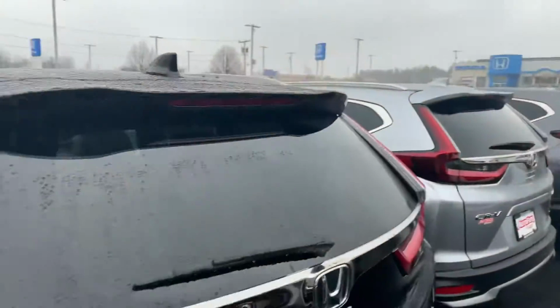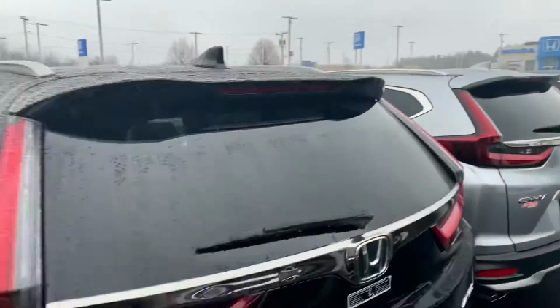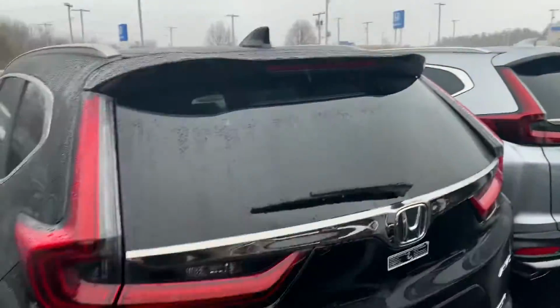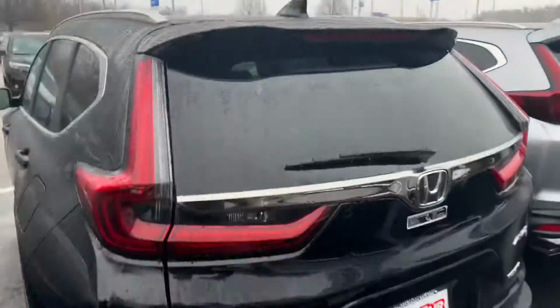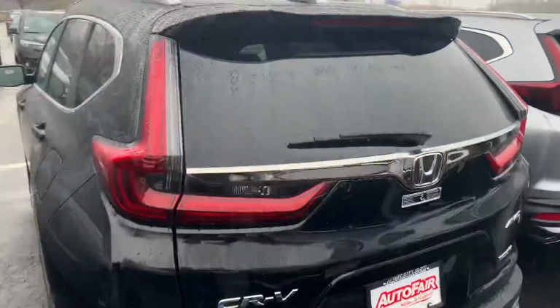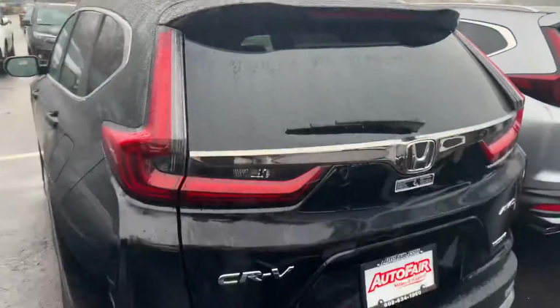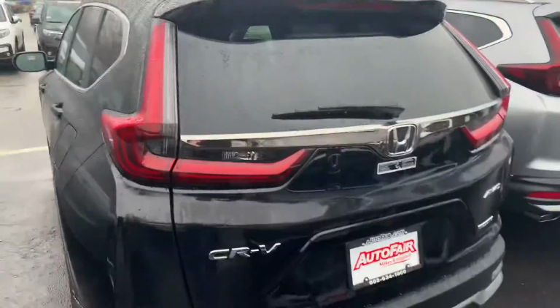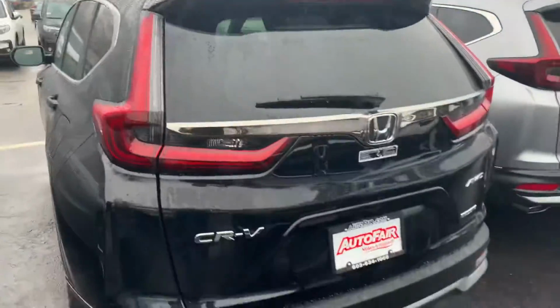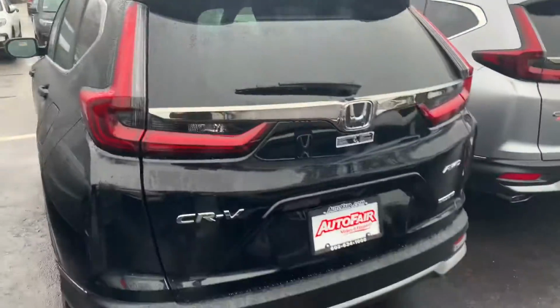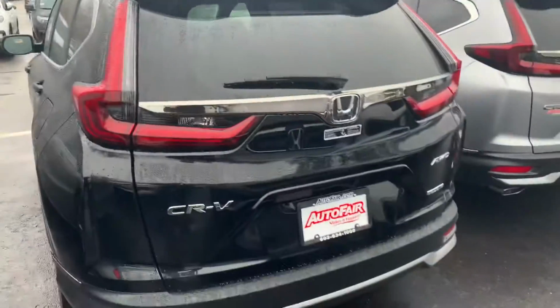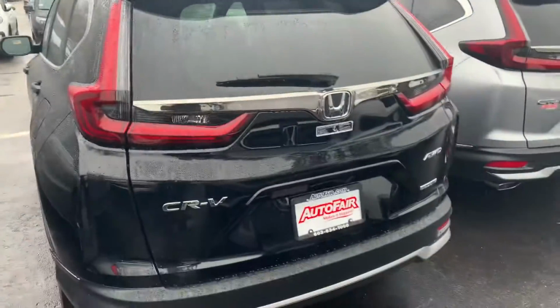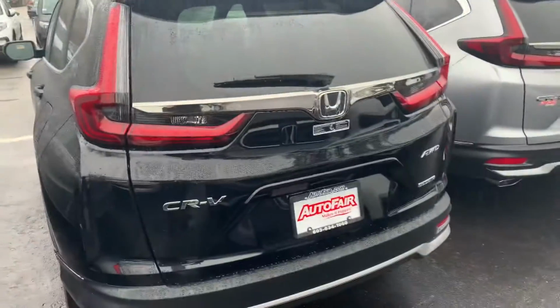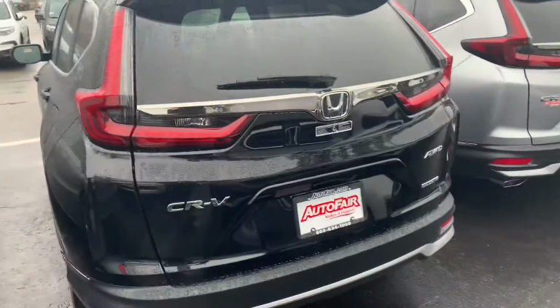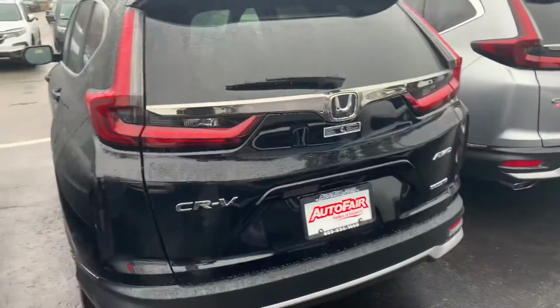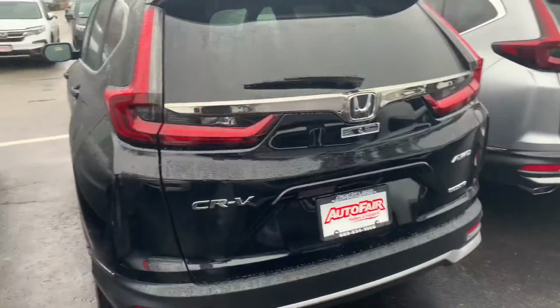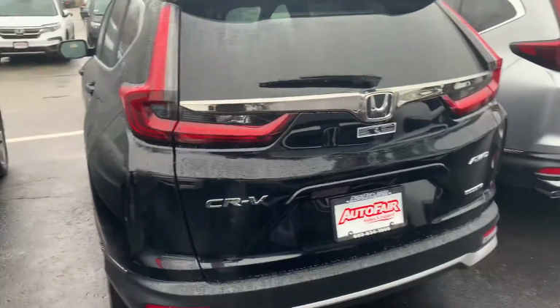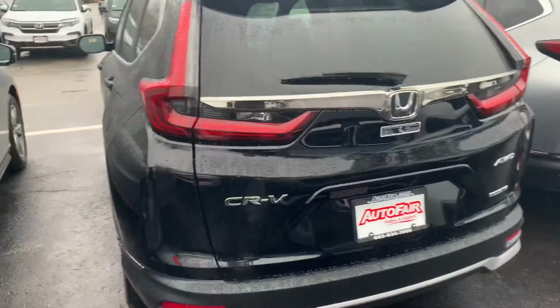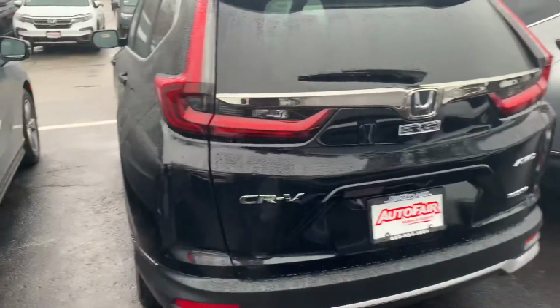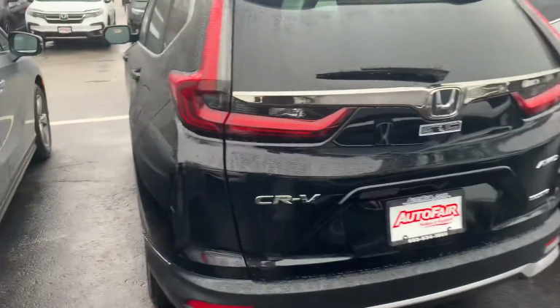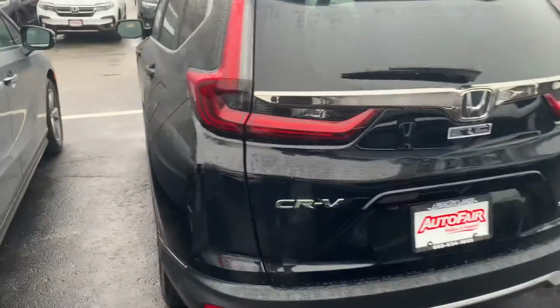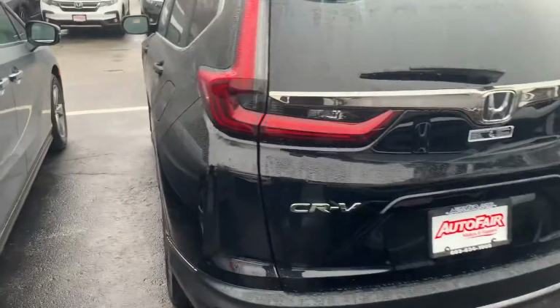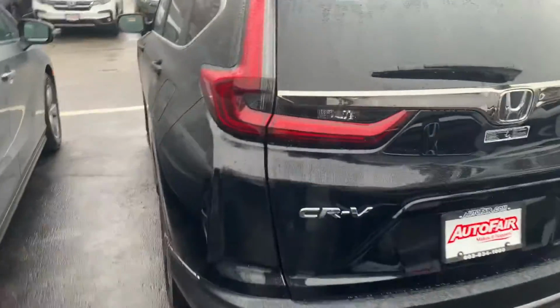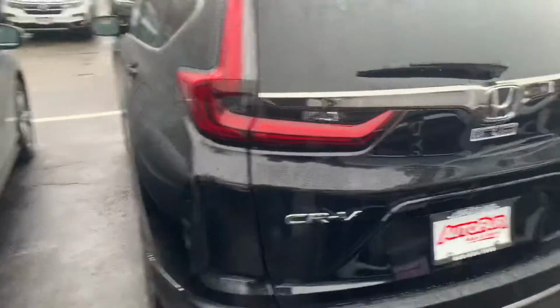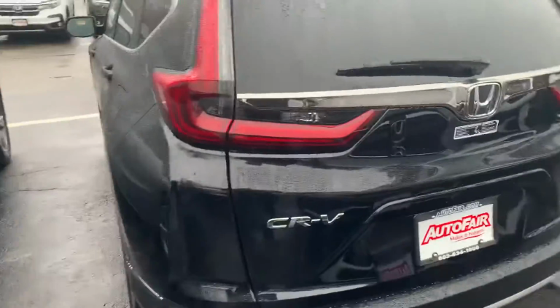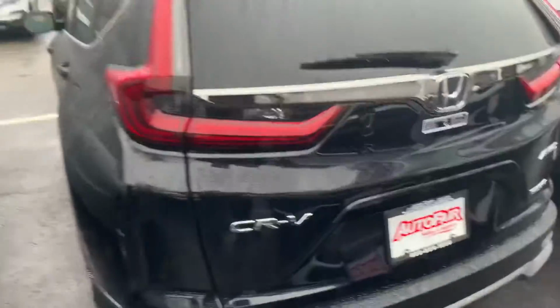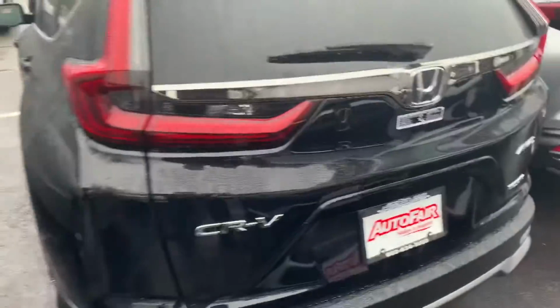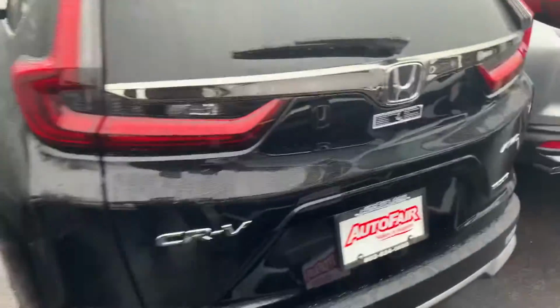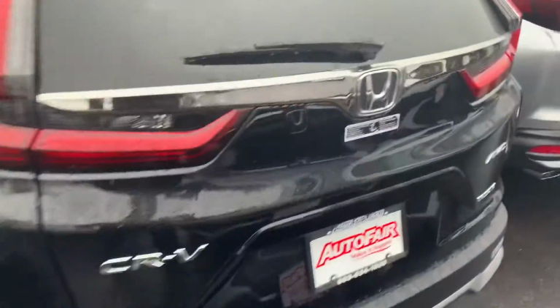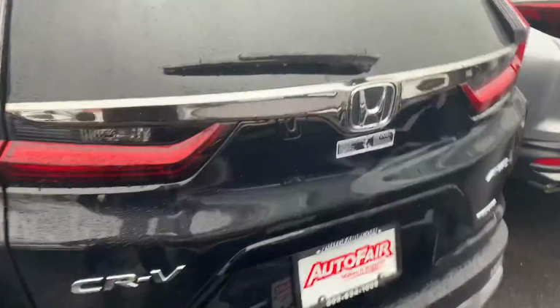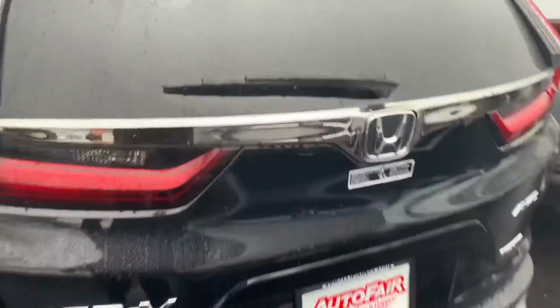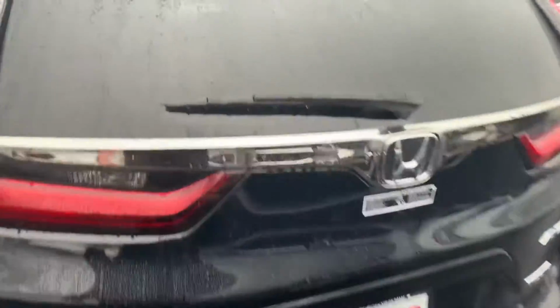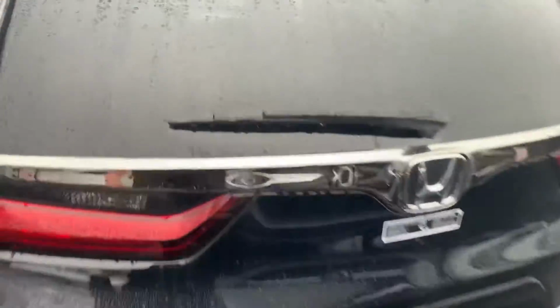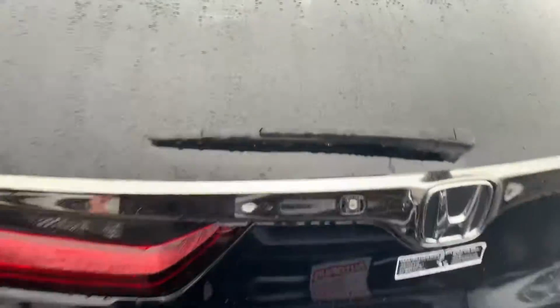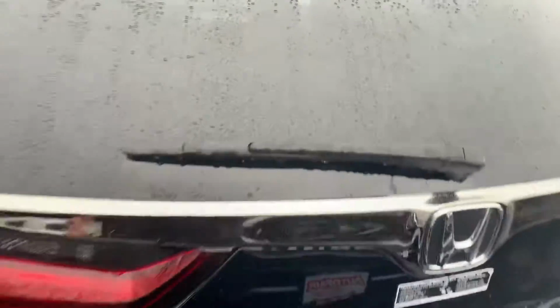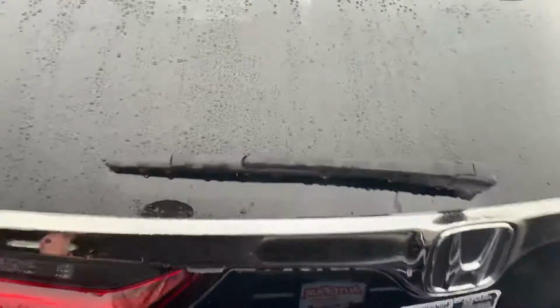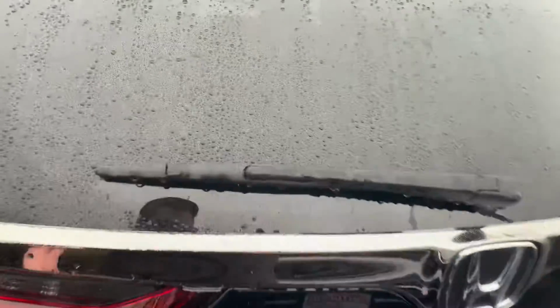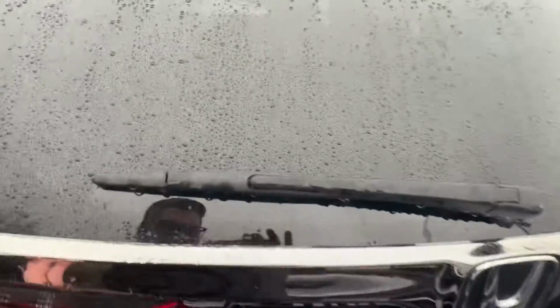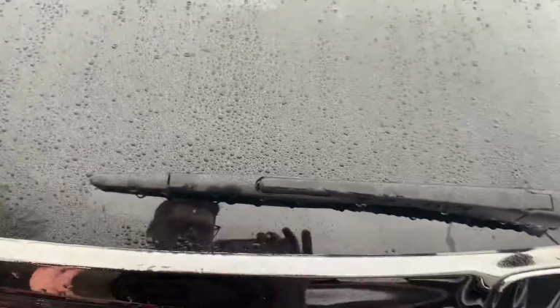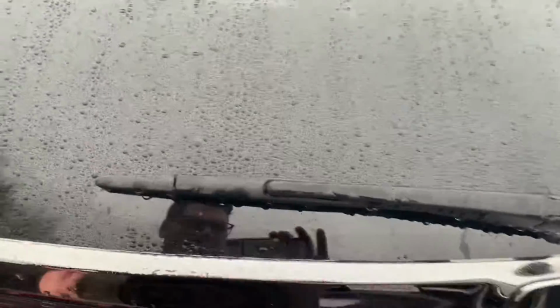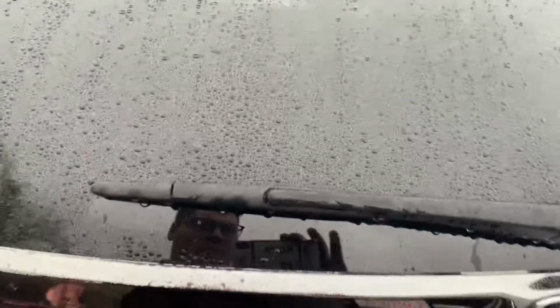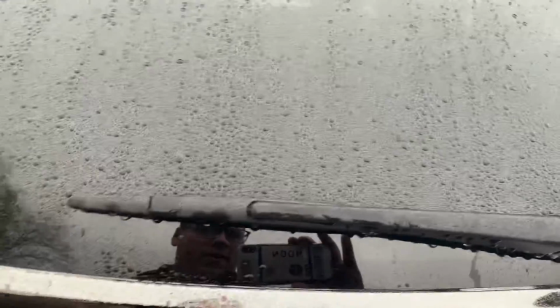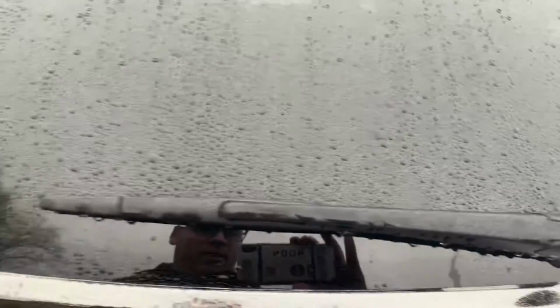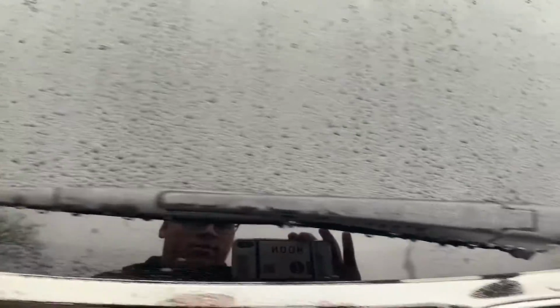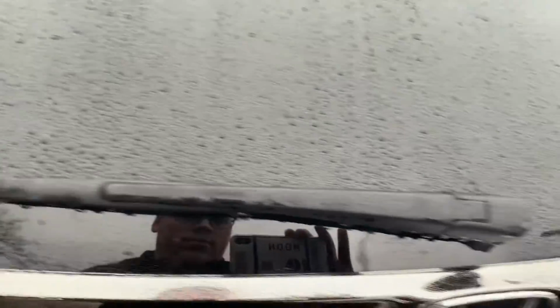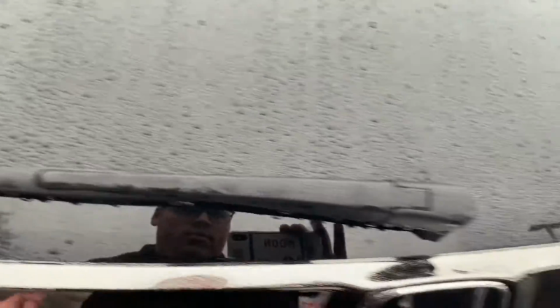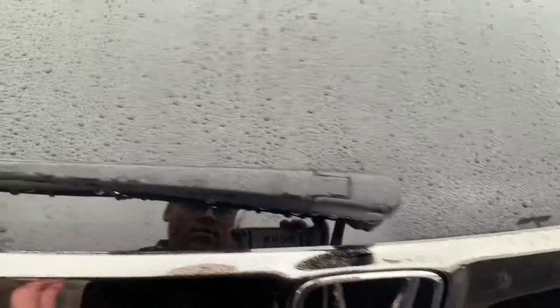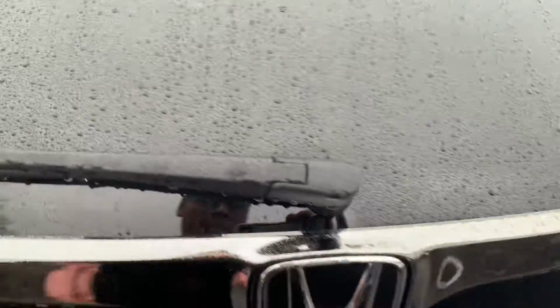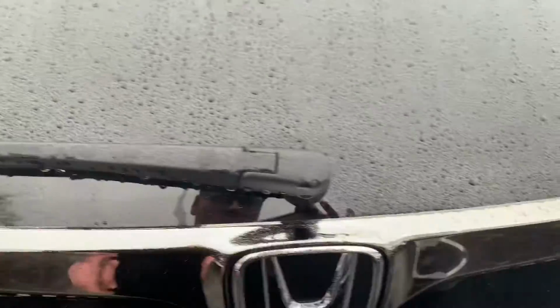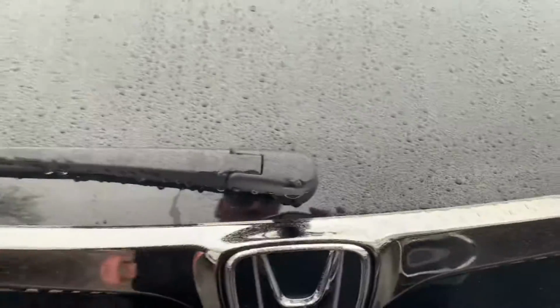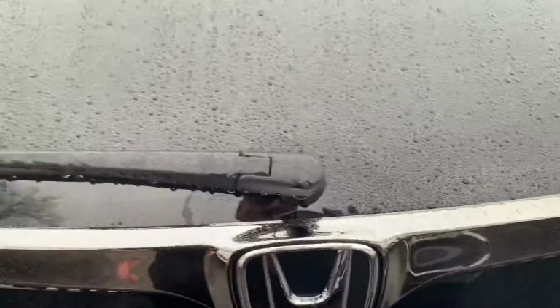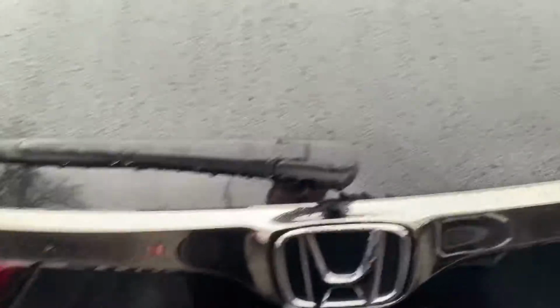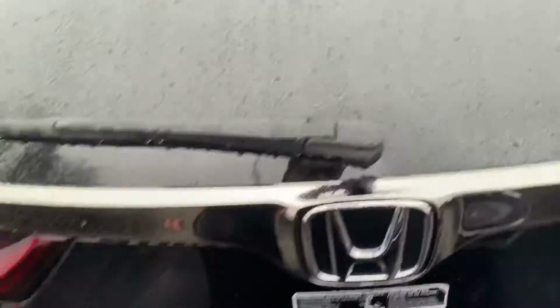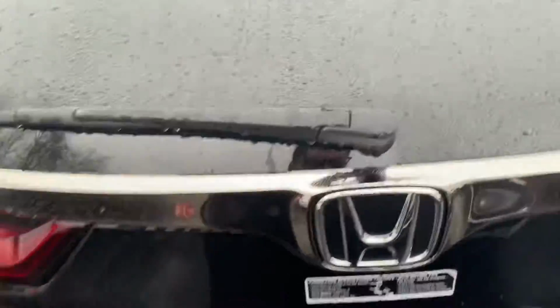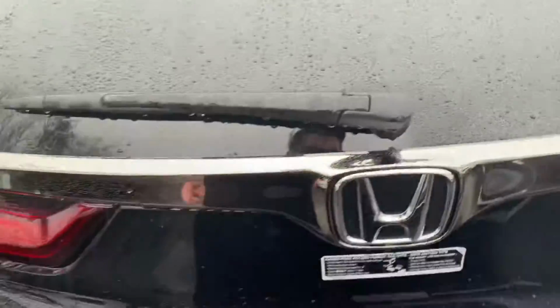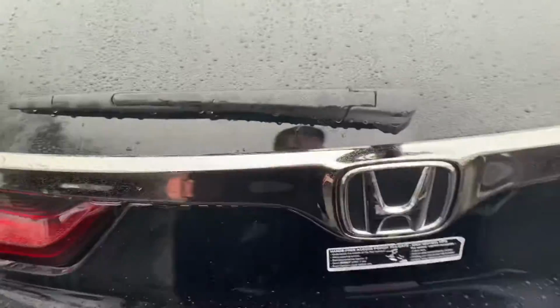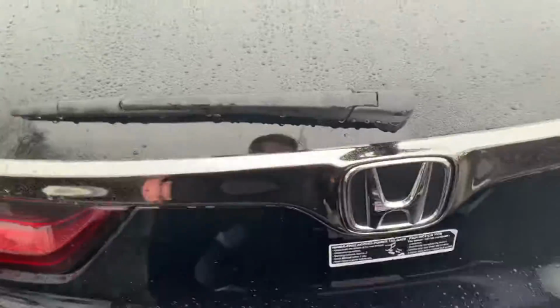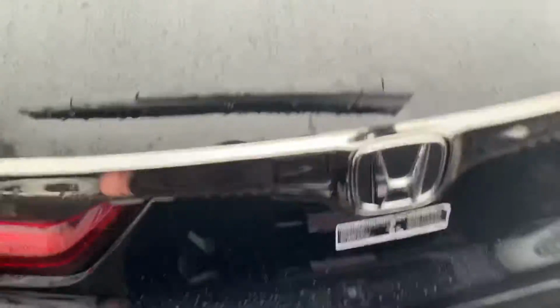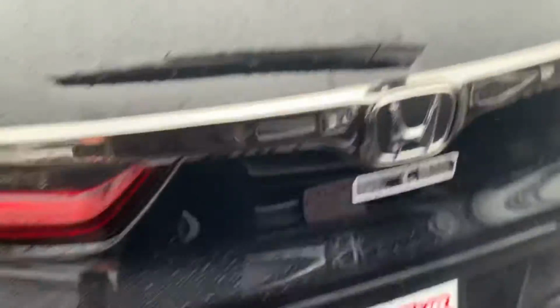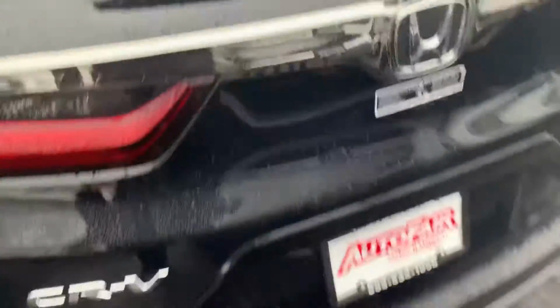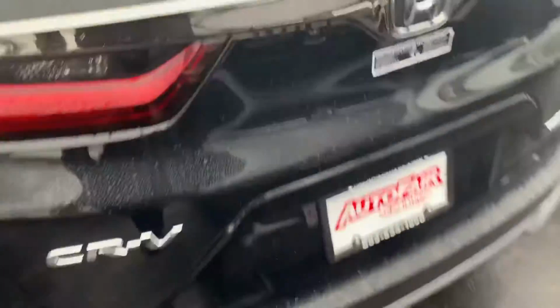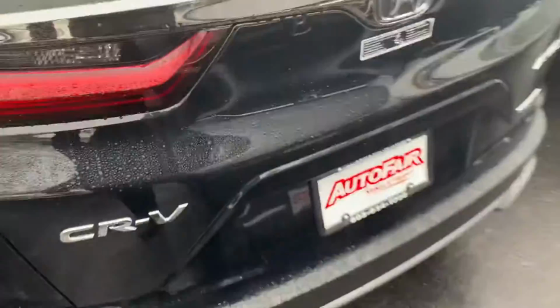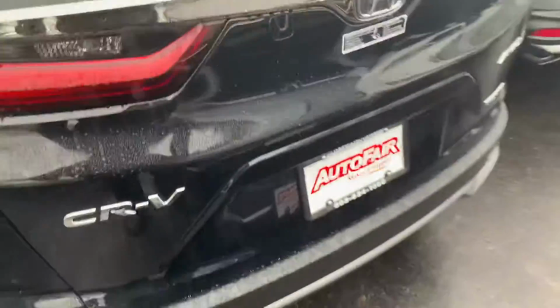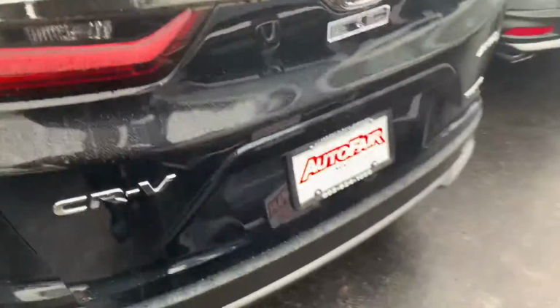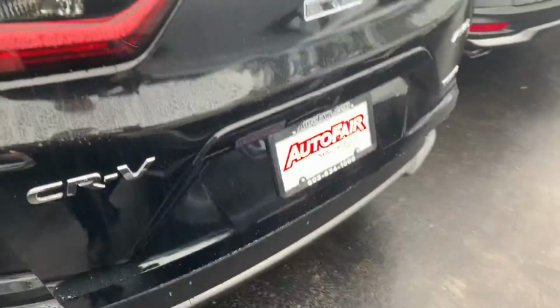It's got the kick power tailgate, which is incredible — you just kind of kick your foot out and it automatically opens up.